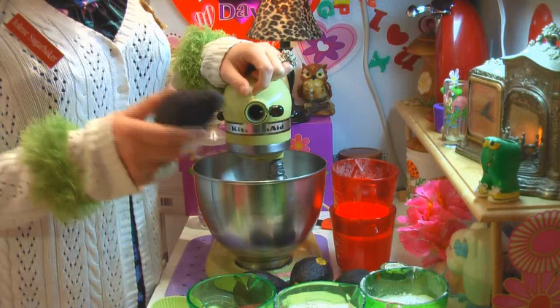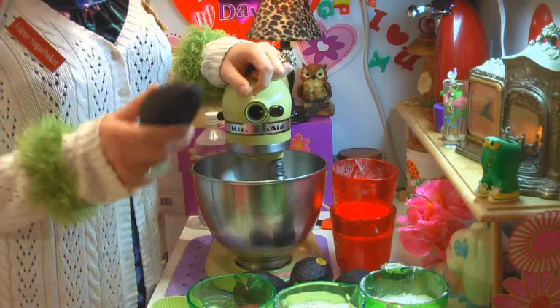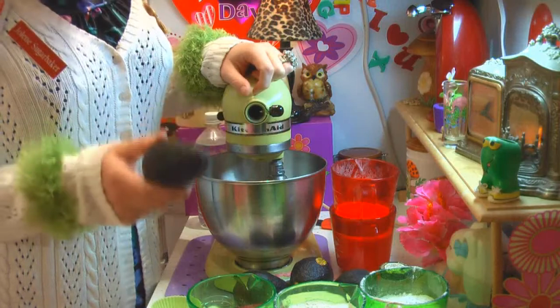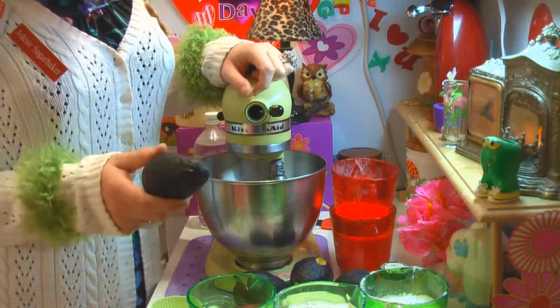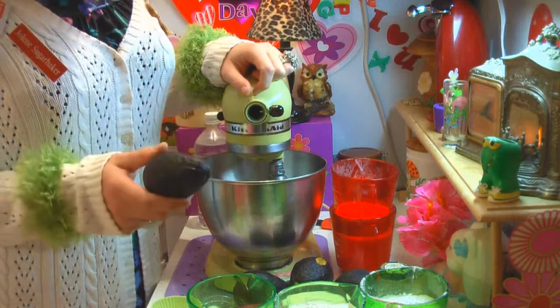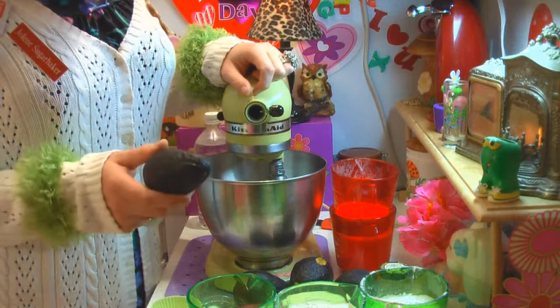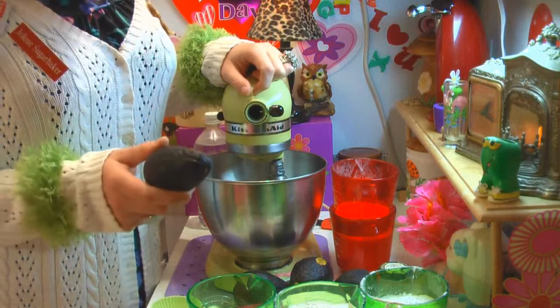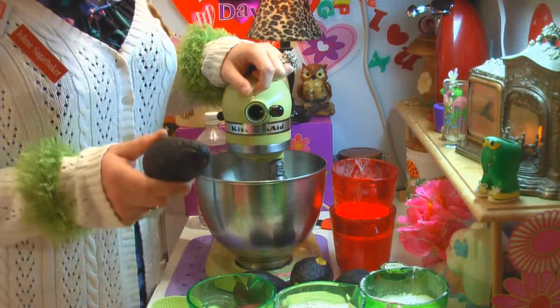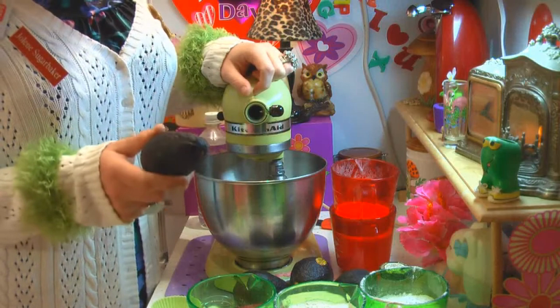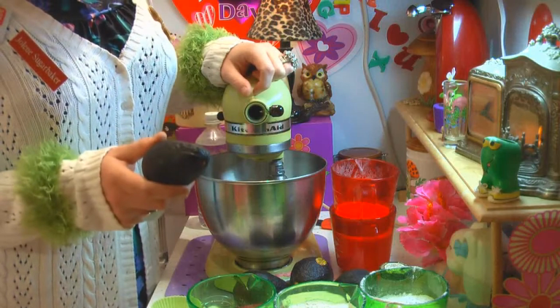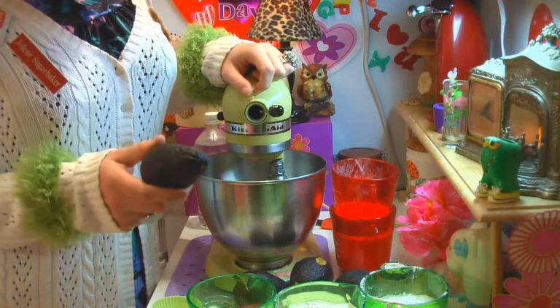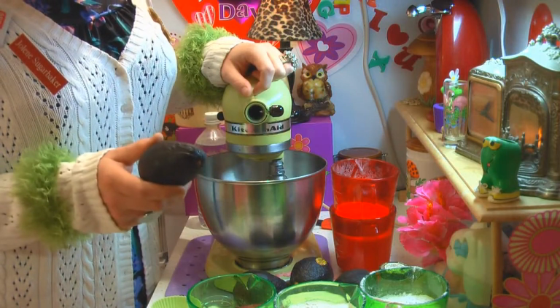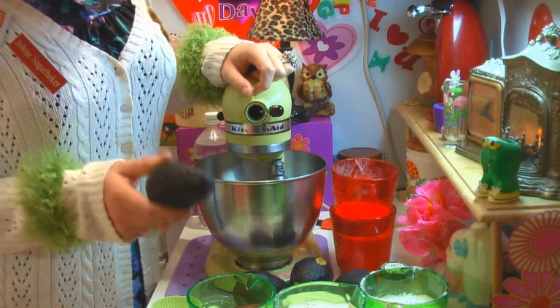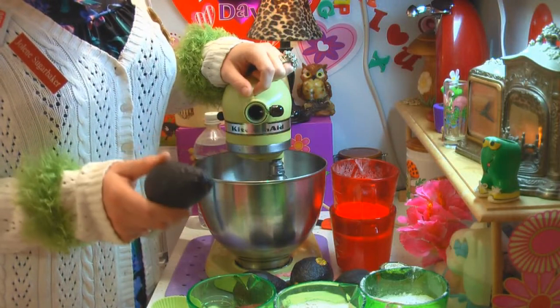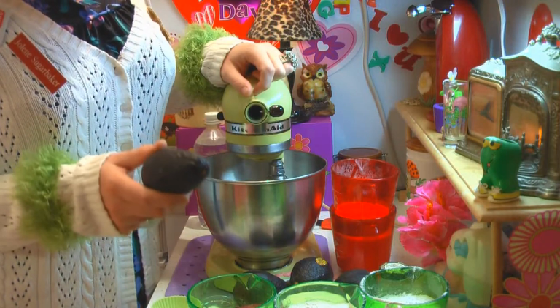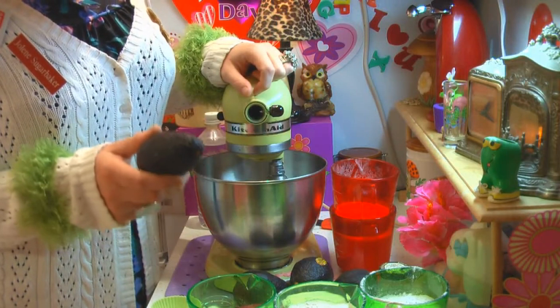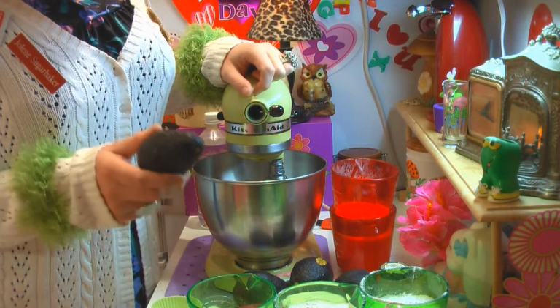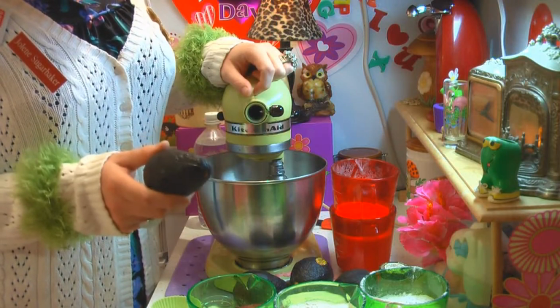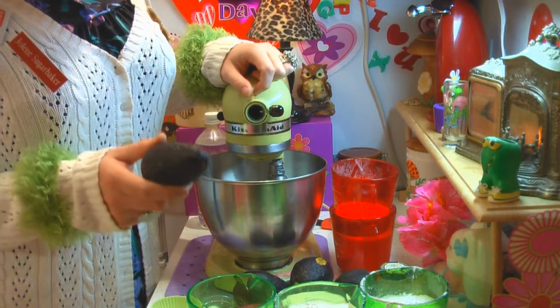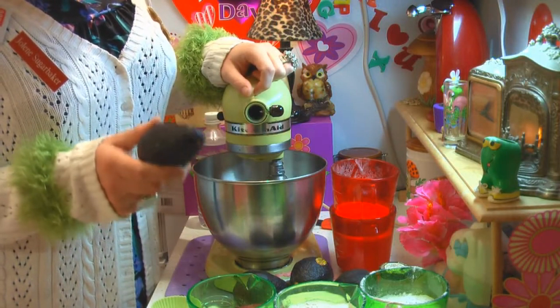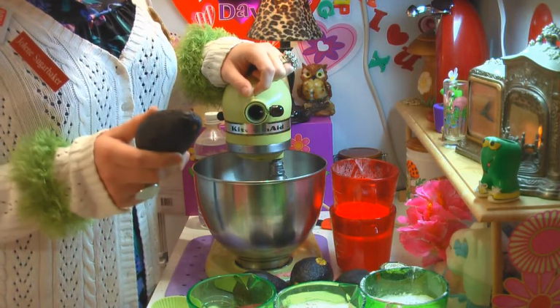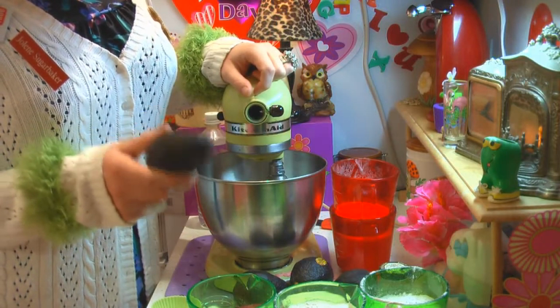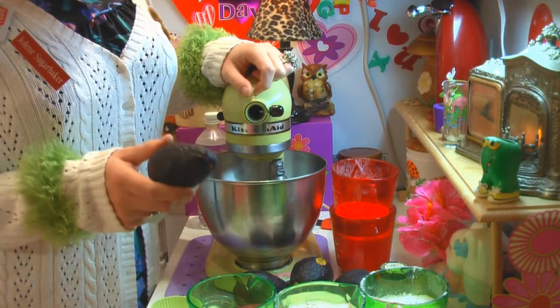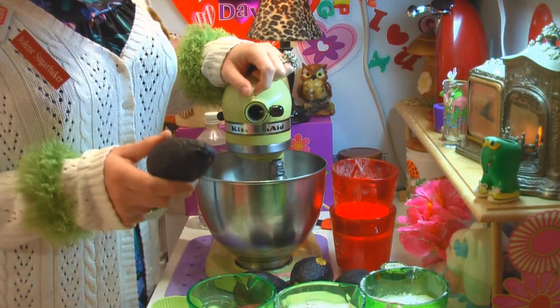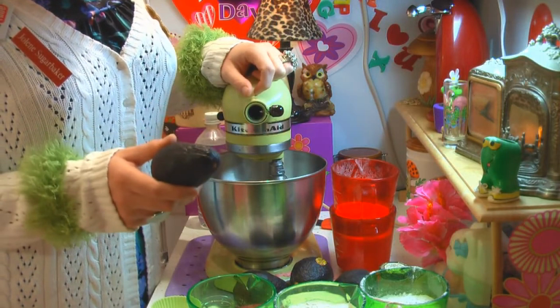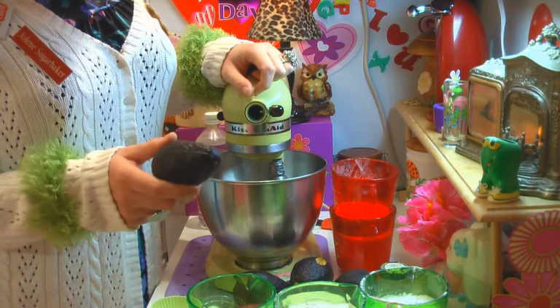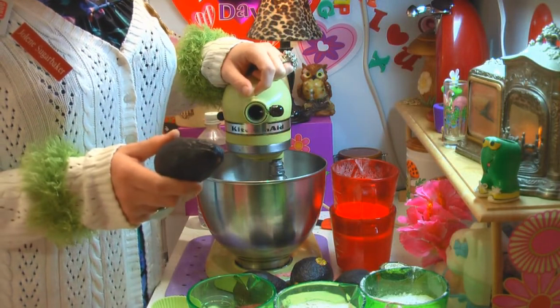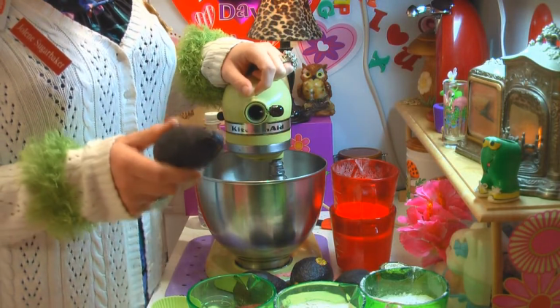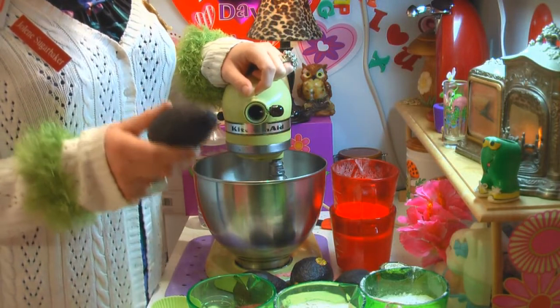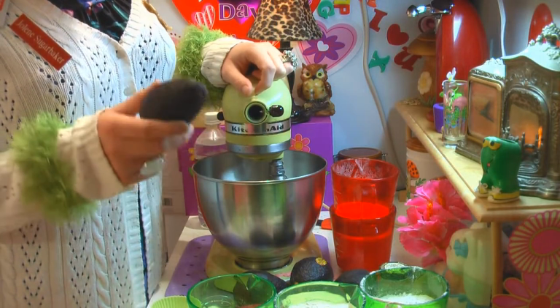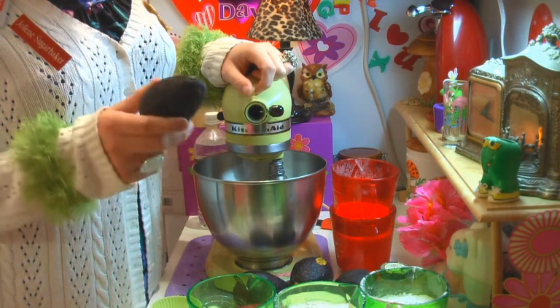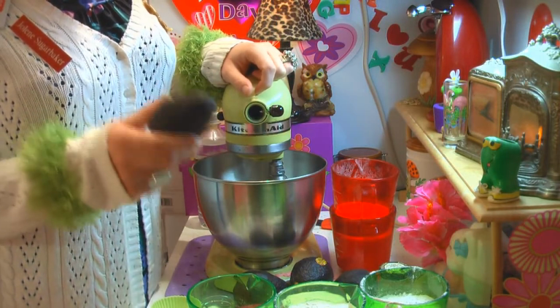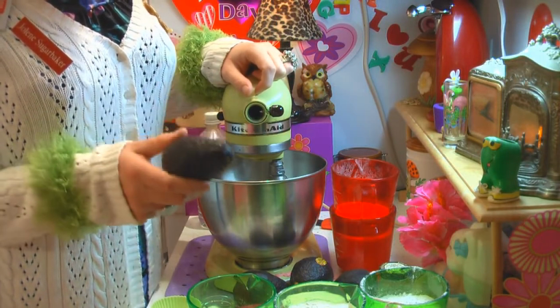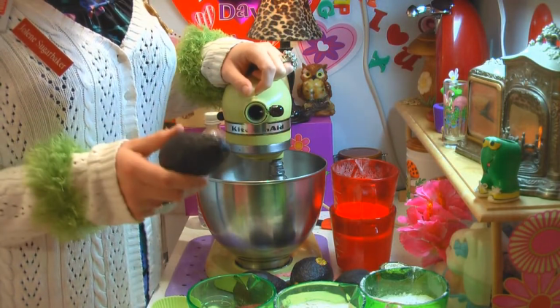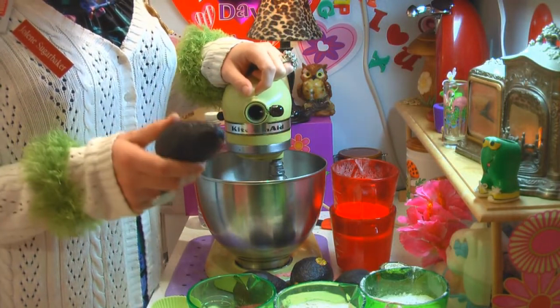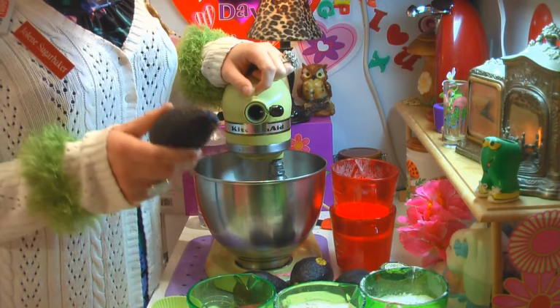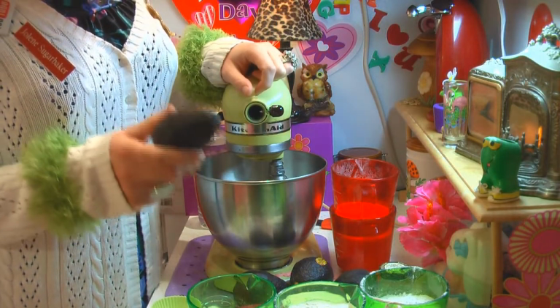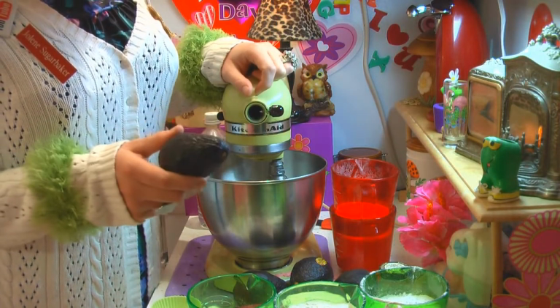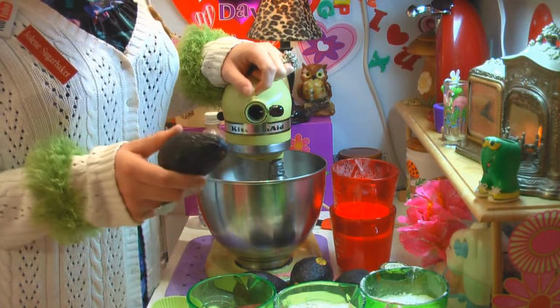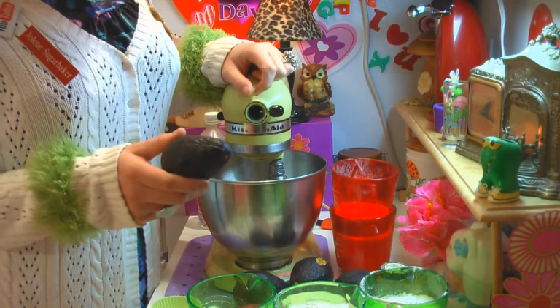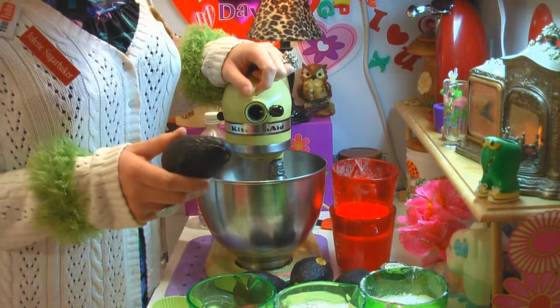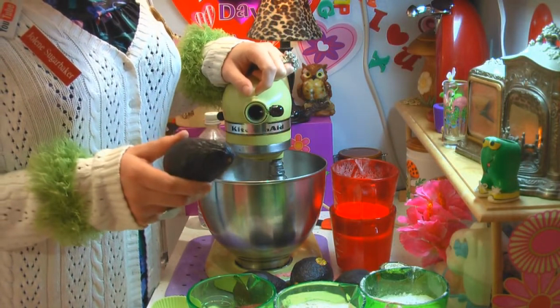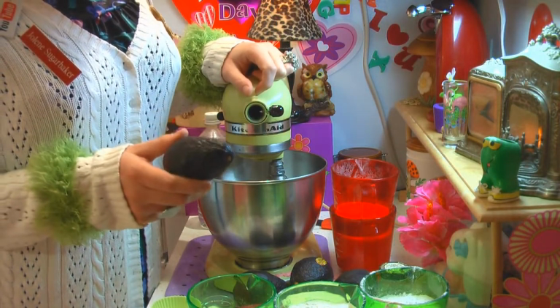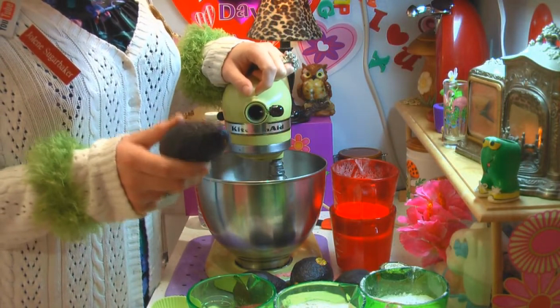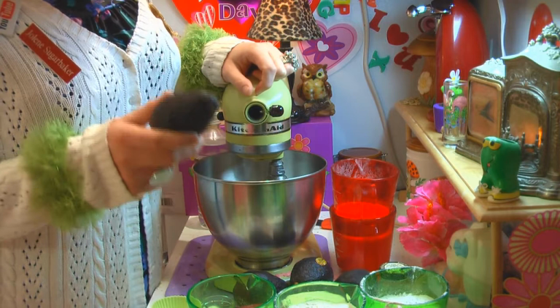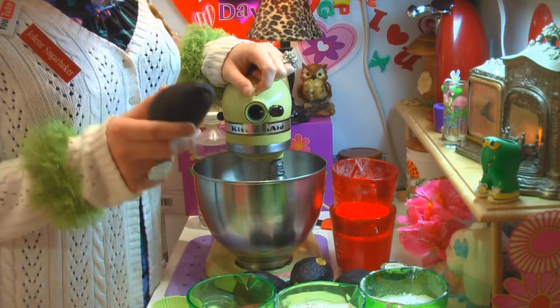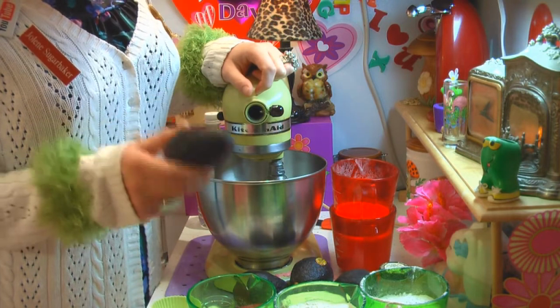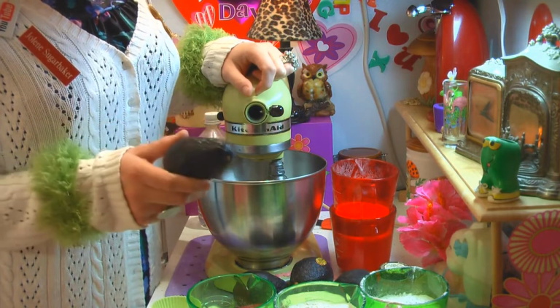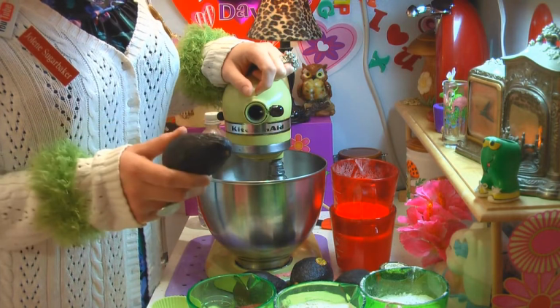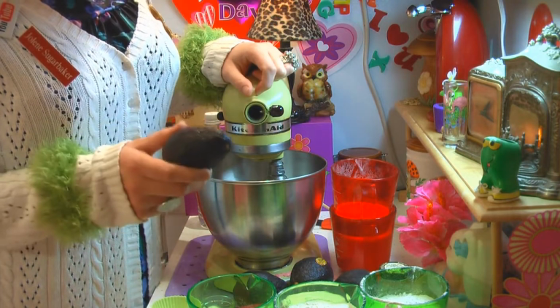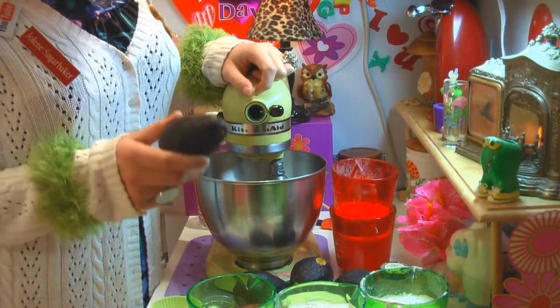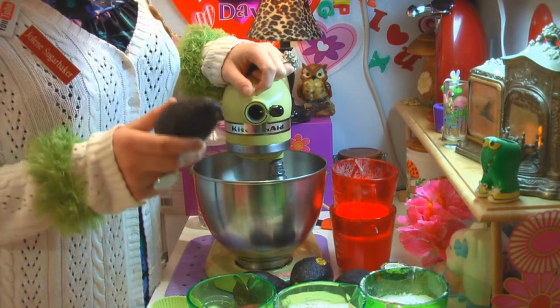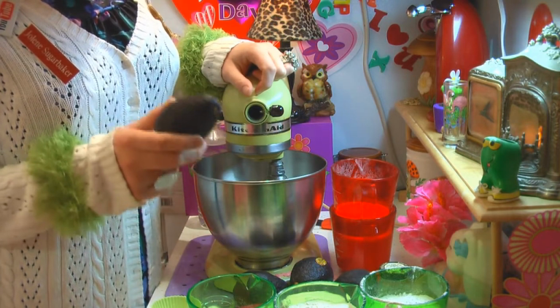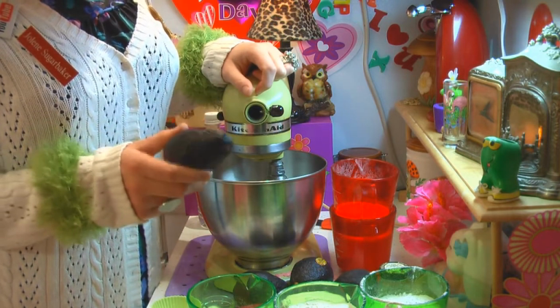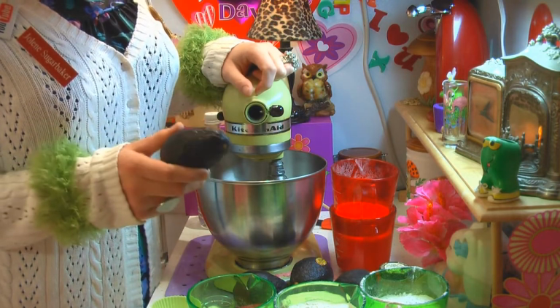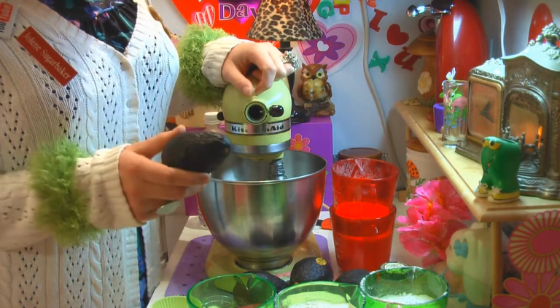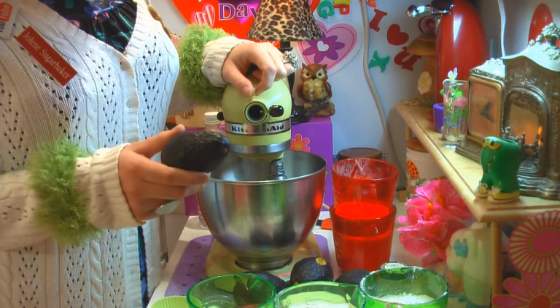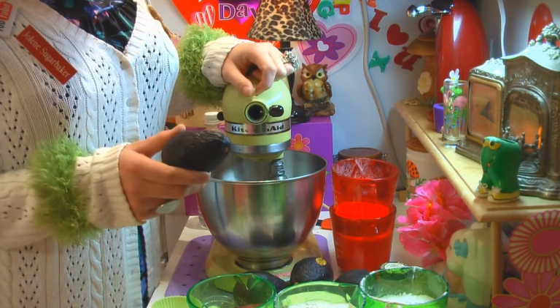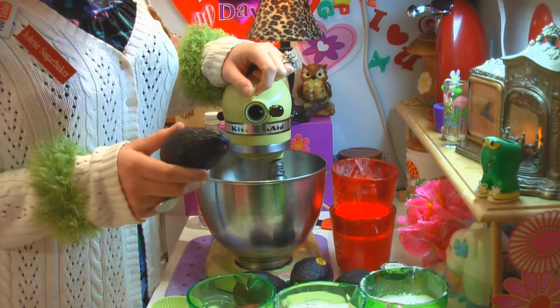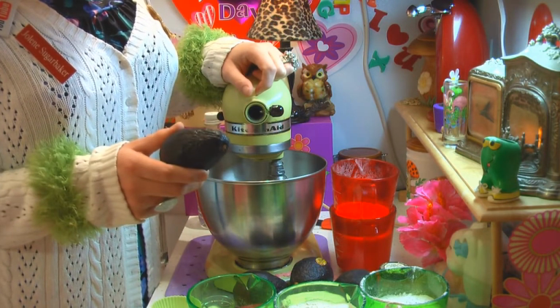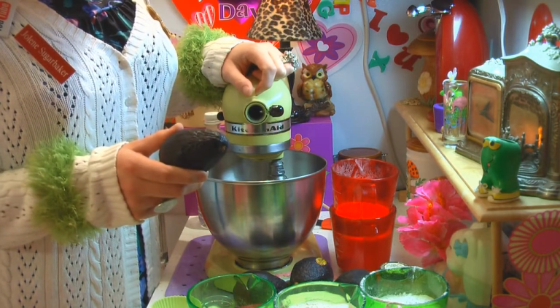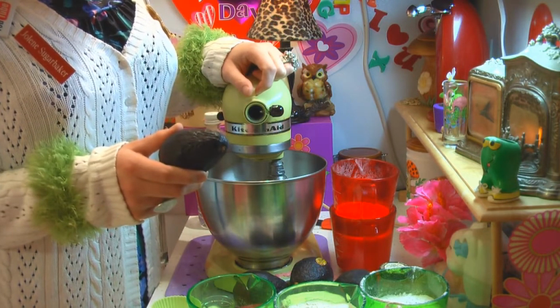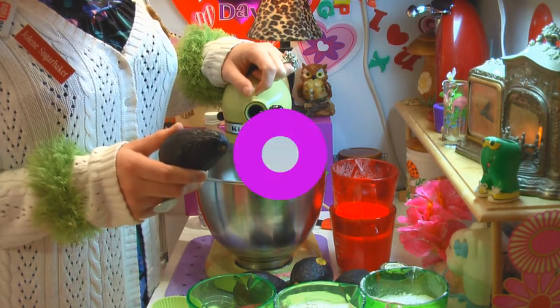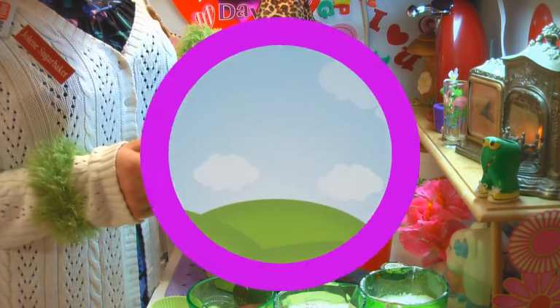I'm going to teach you how to use an avocado to make a great spice cake, up next on the Trailer Park Cooking Show.